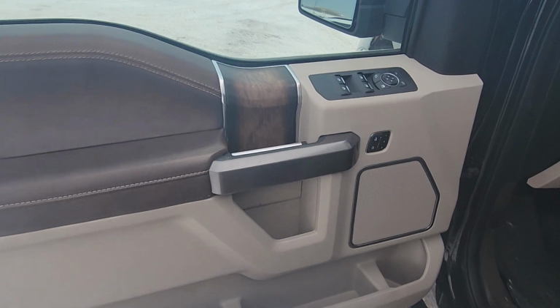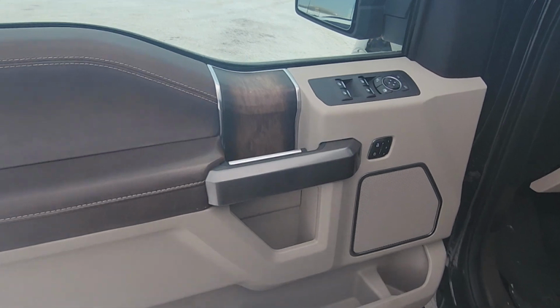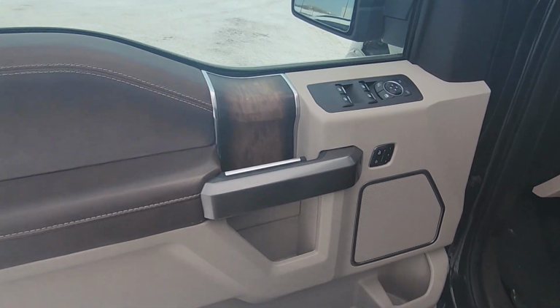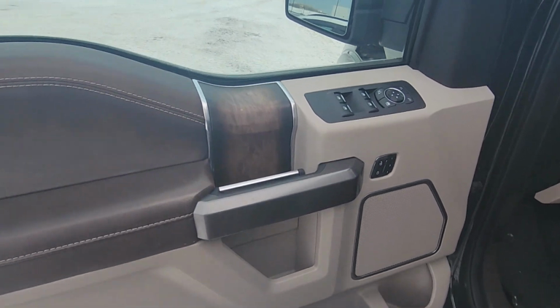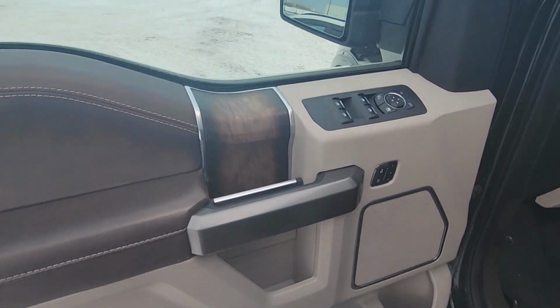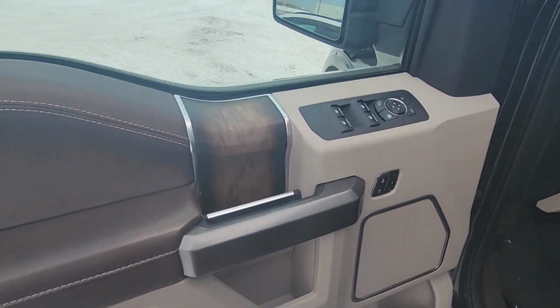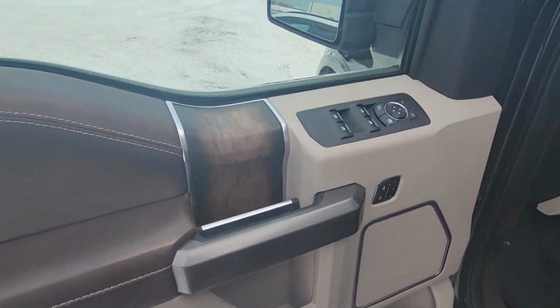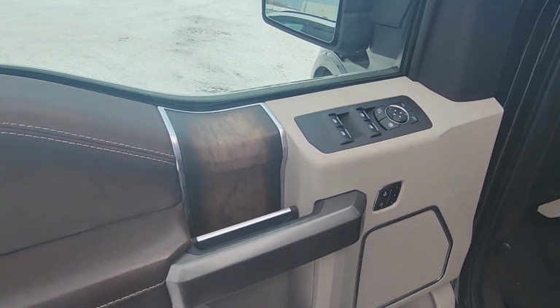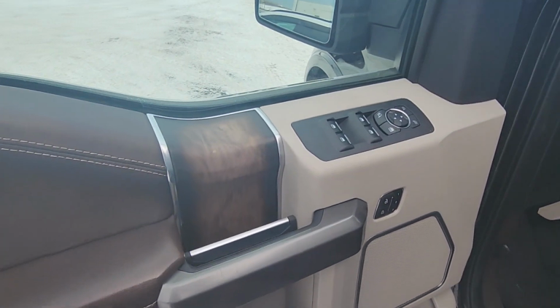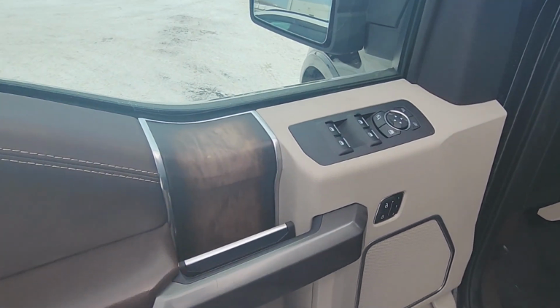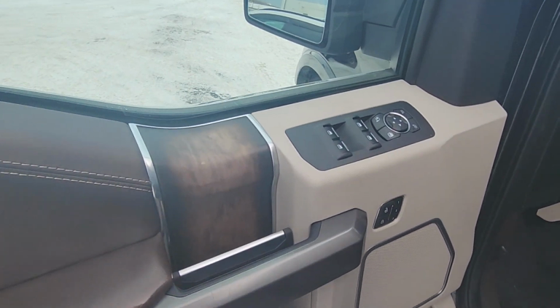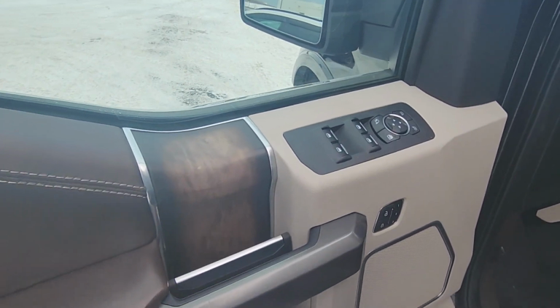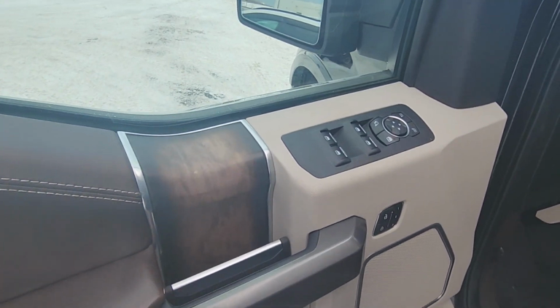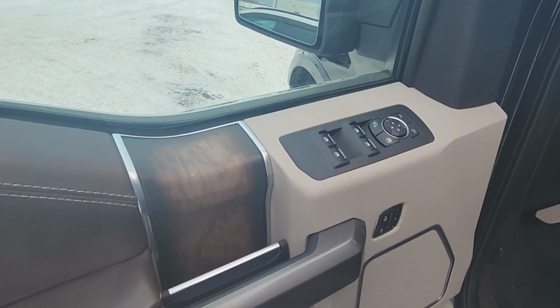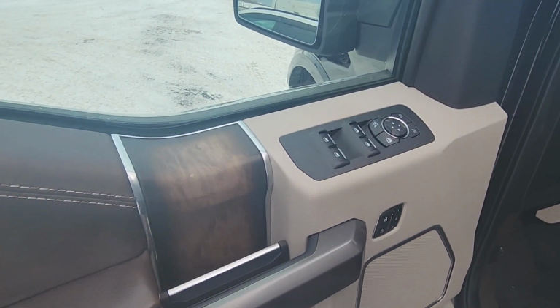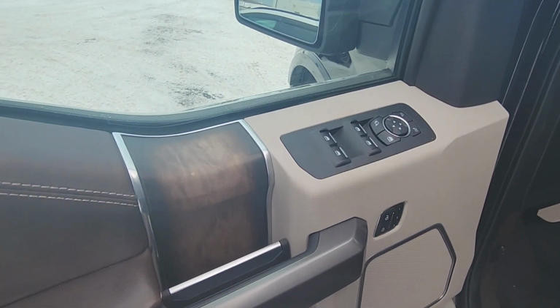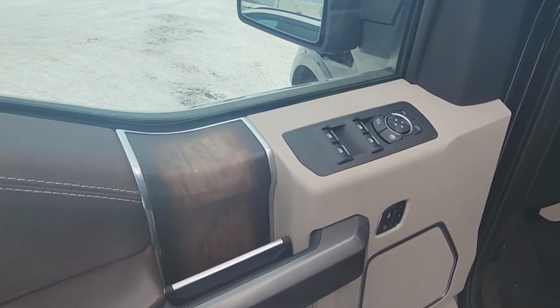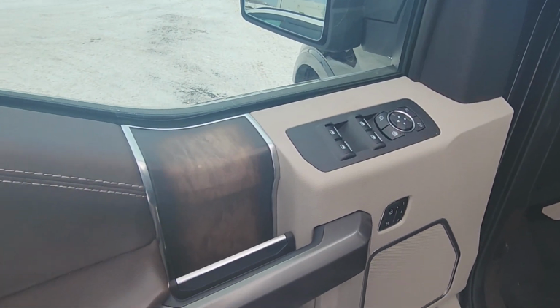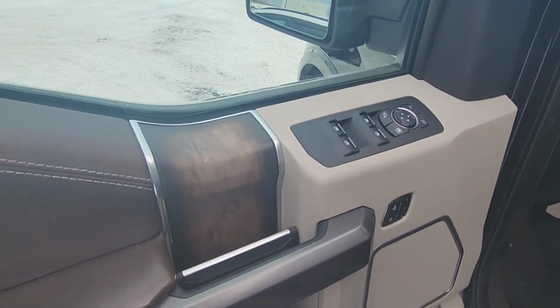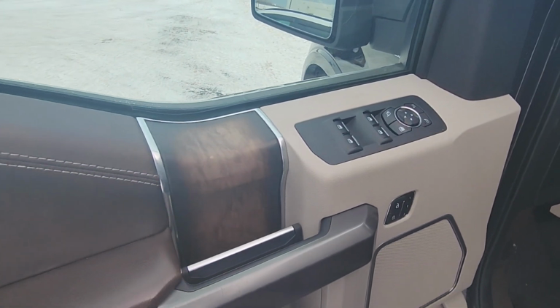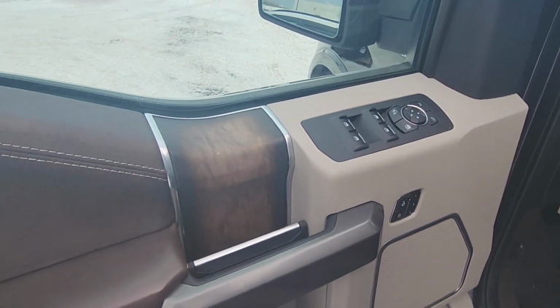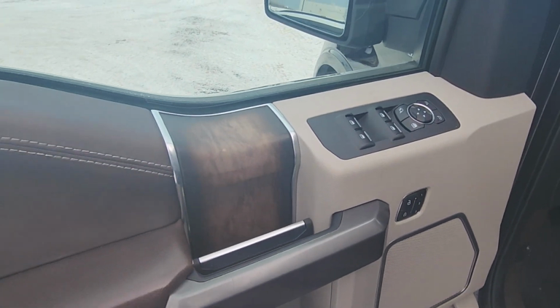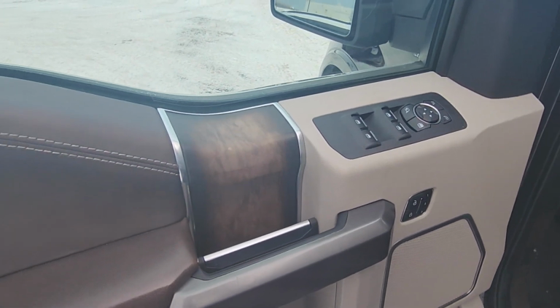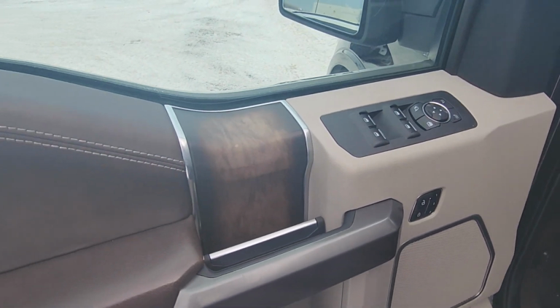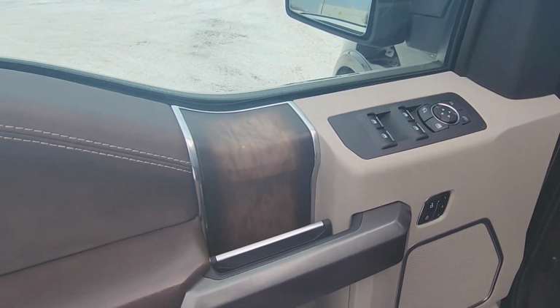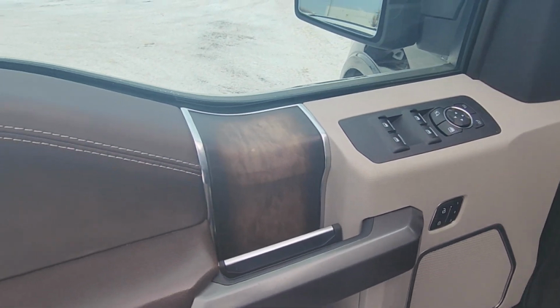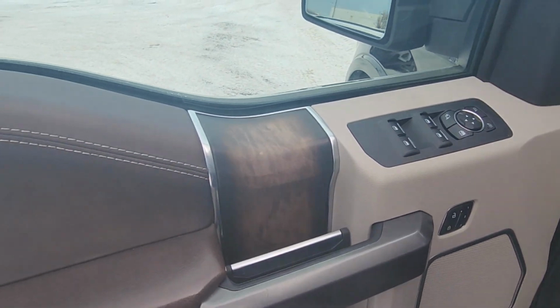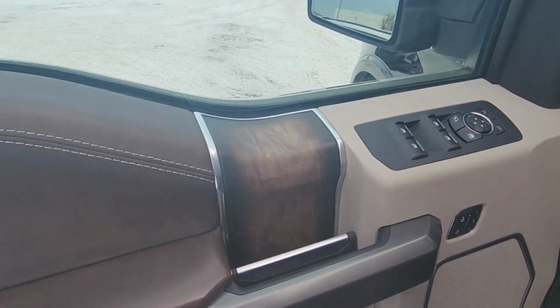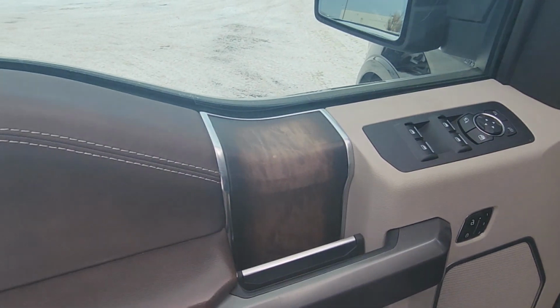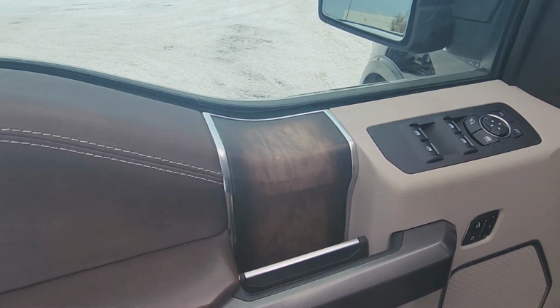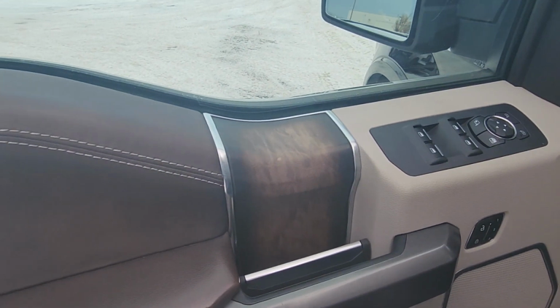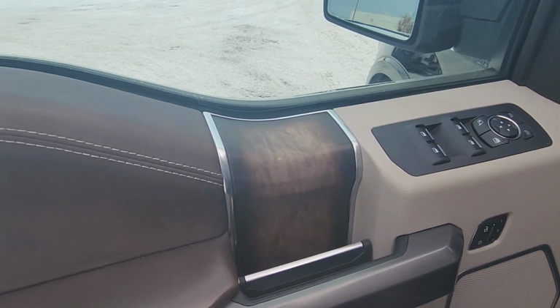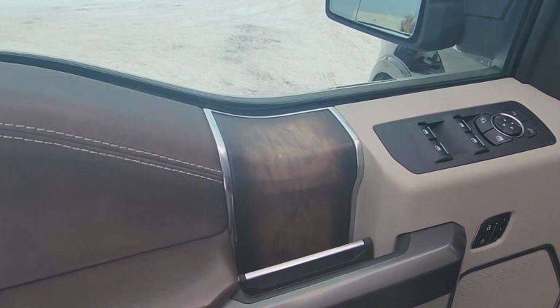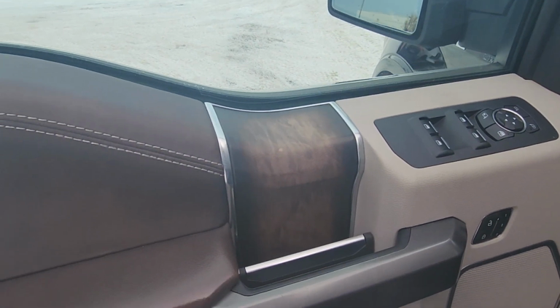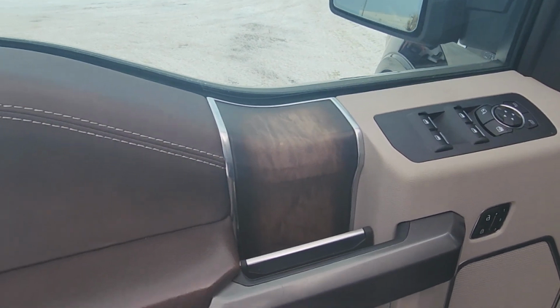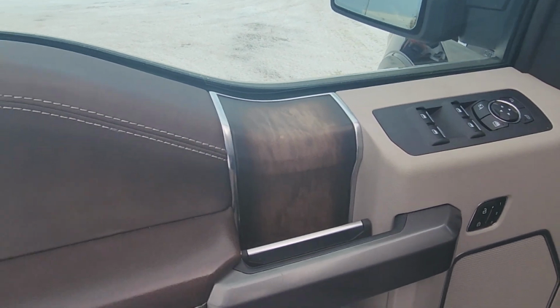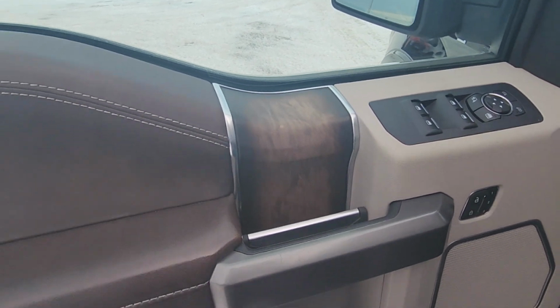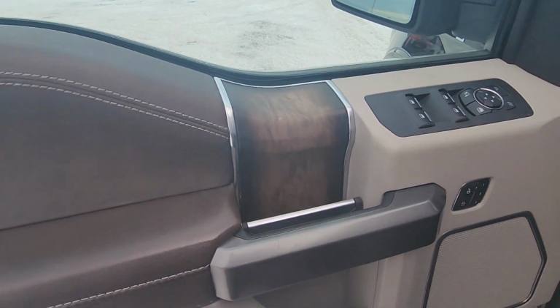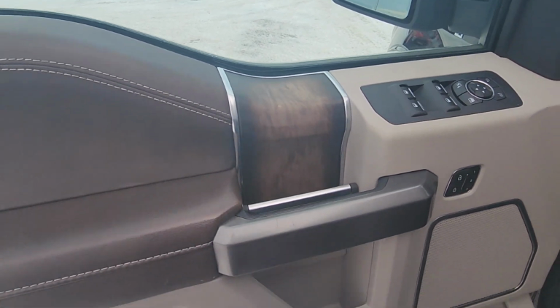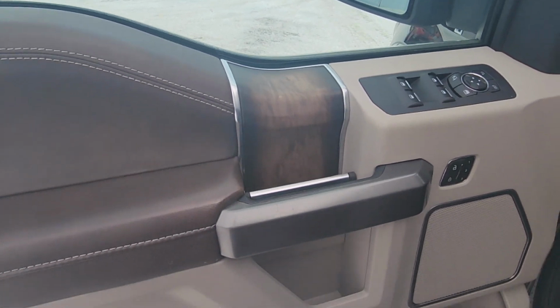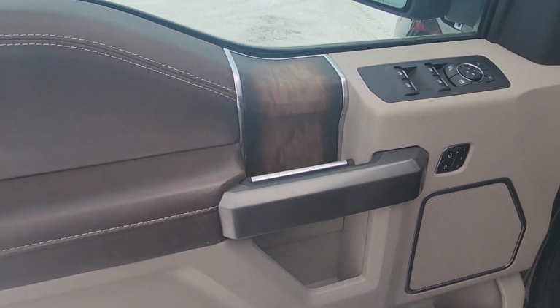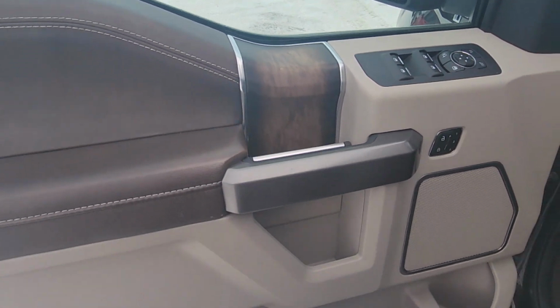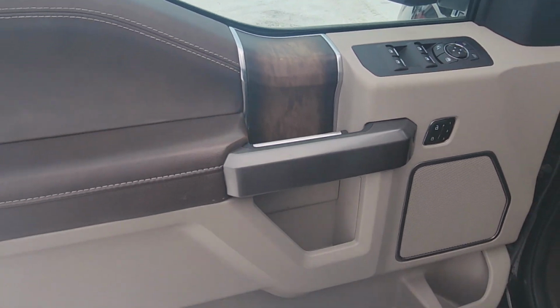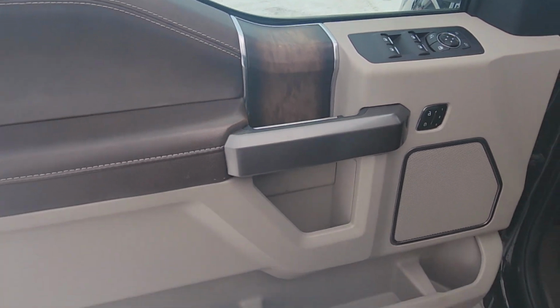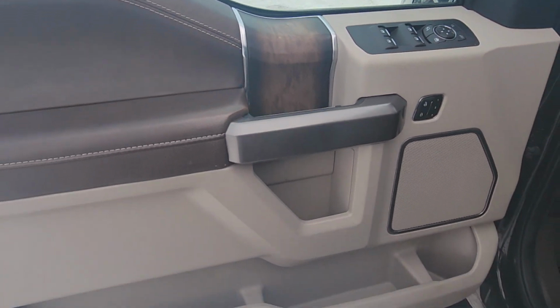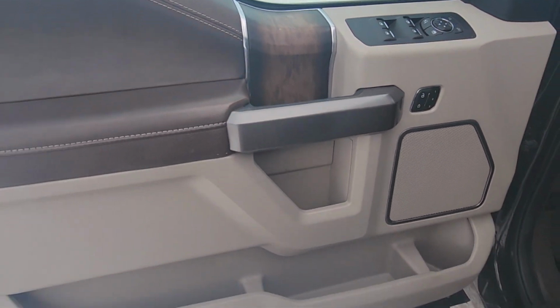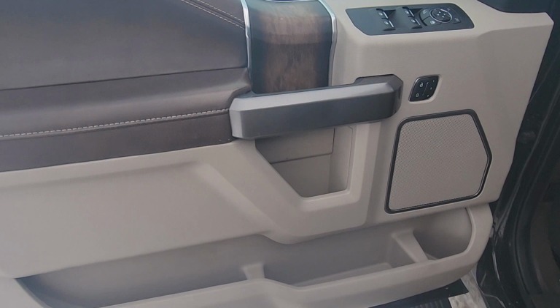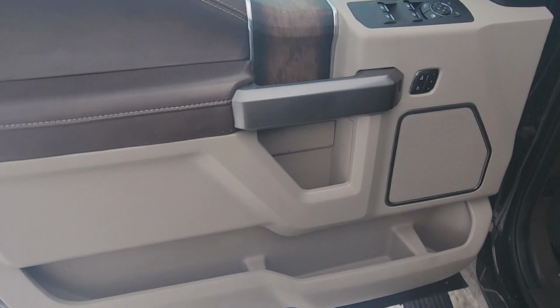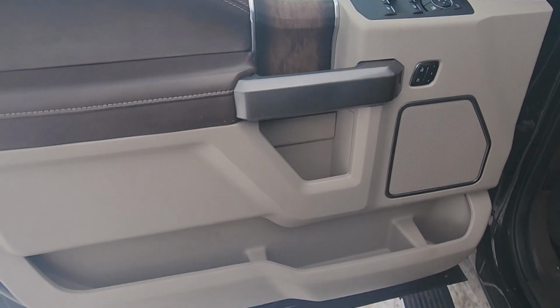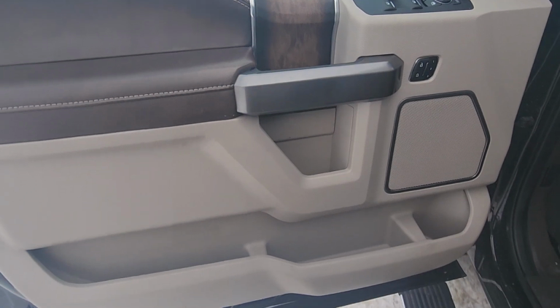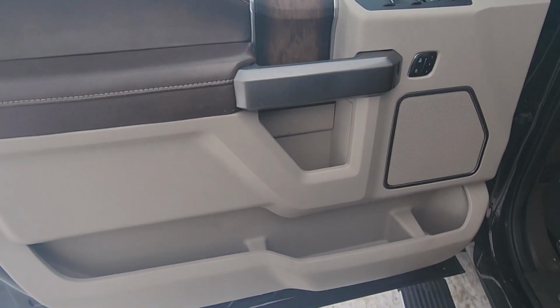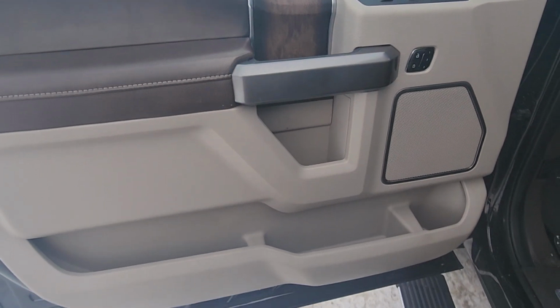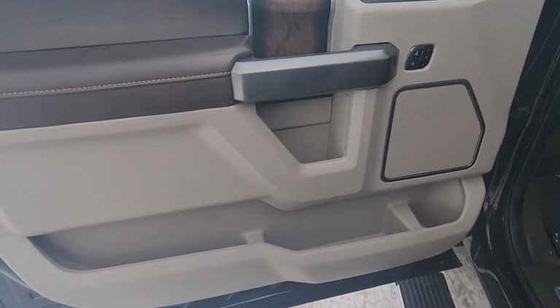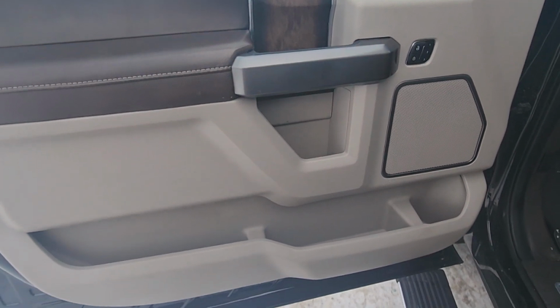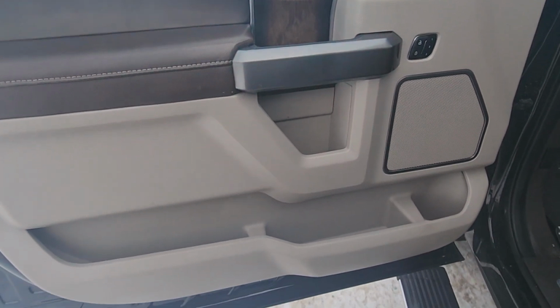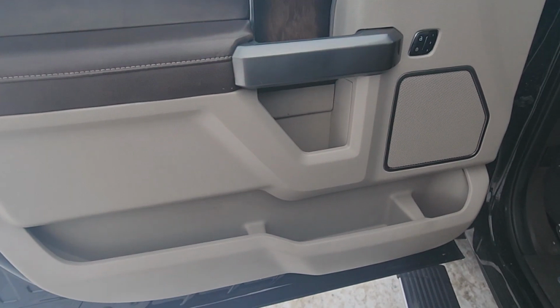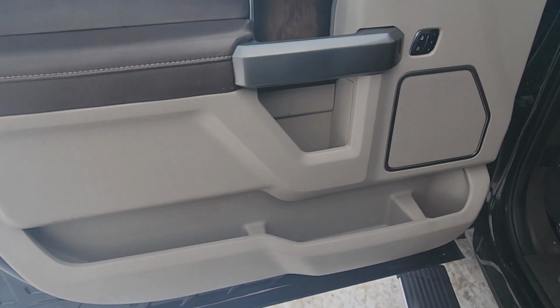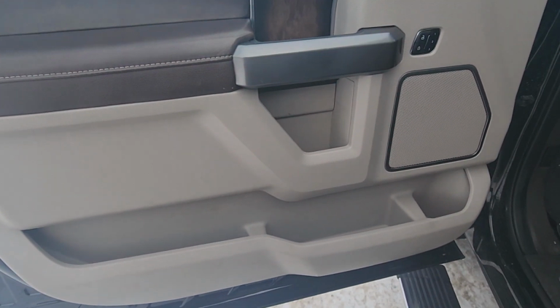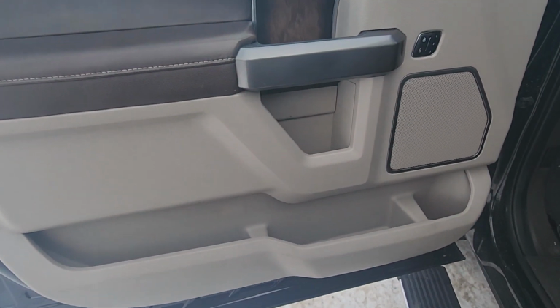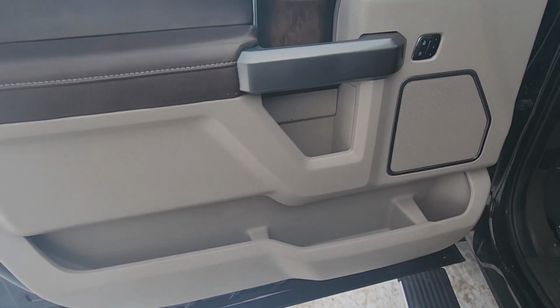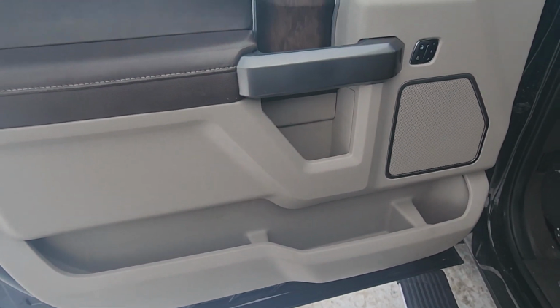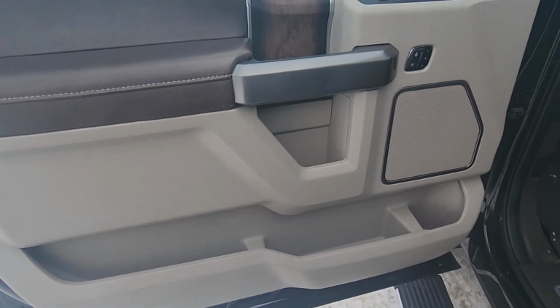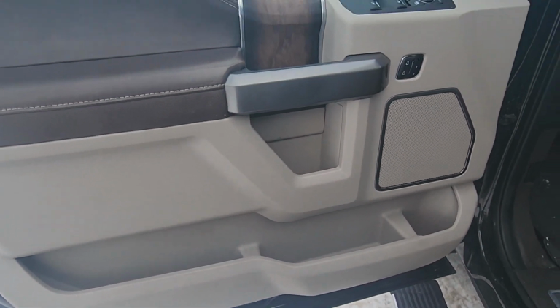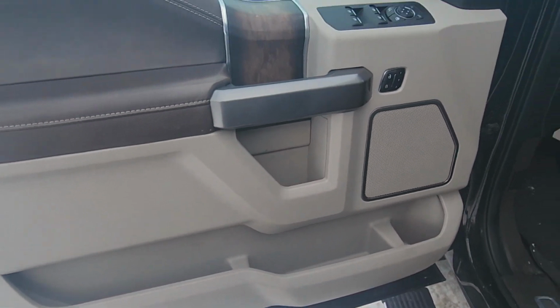On the driver side door we have power locks and windows. The doors also have a wood trim, storage and cup holders at the bottom.